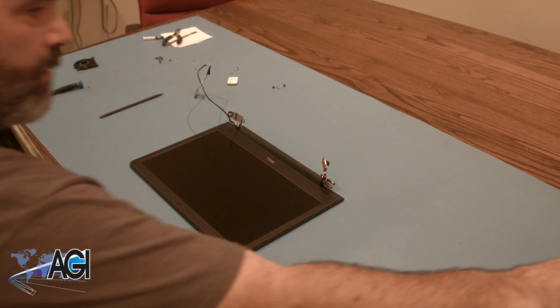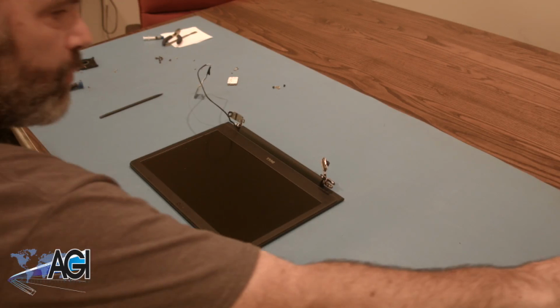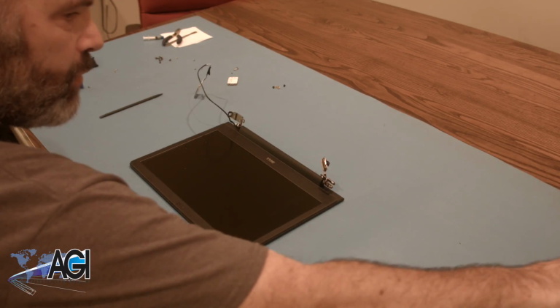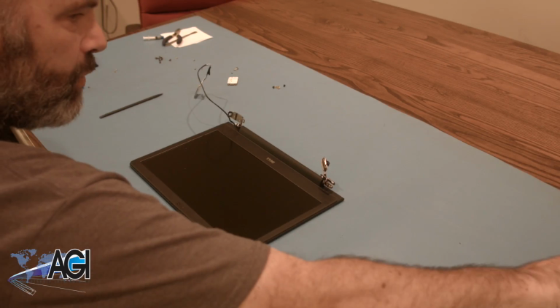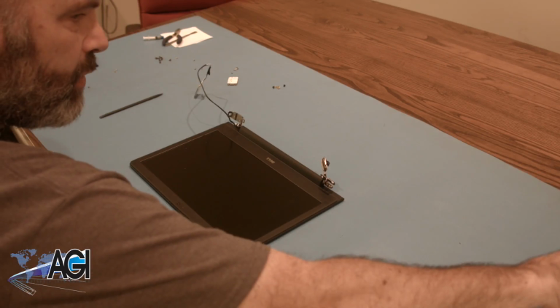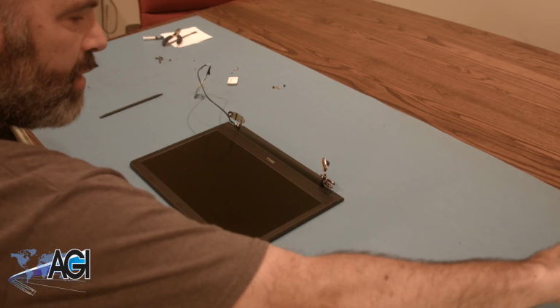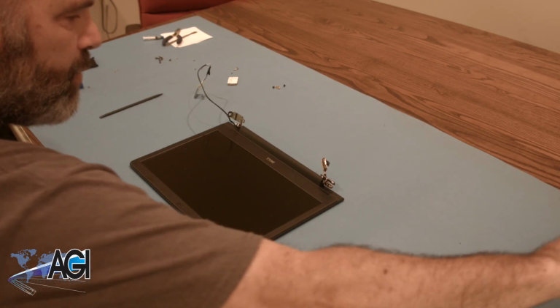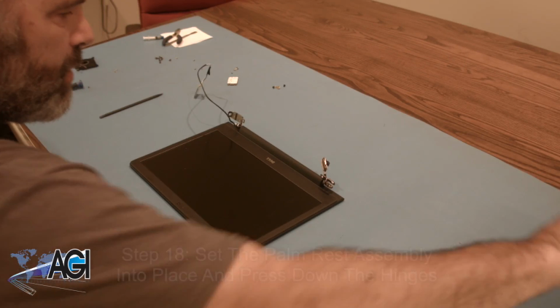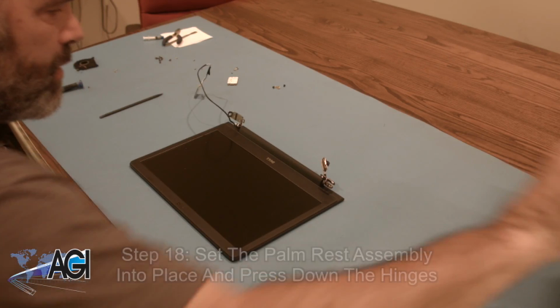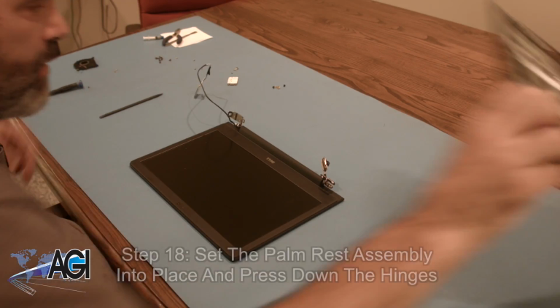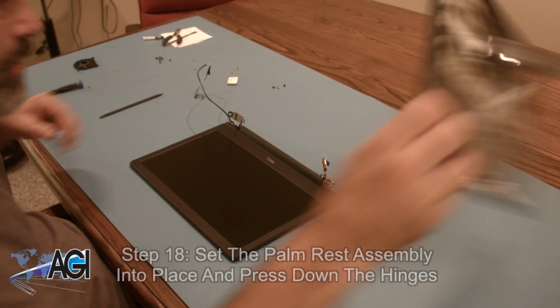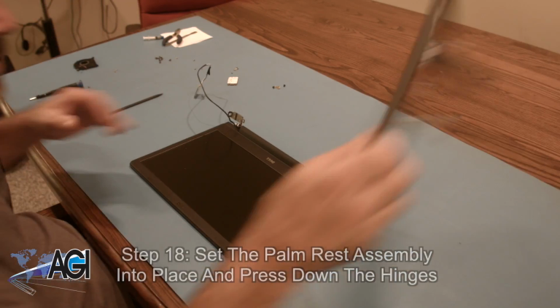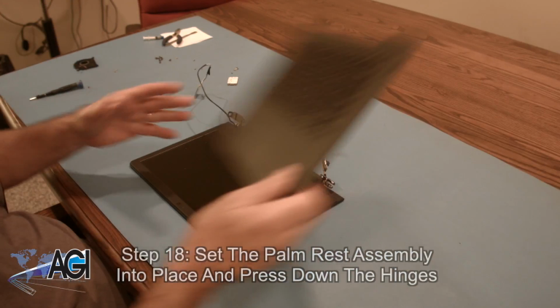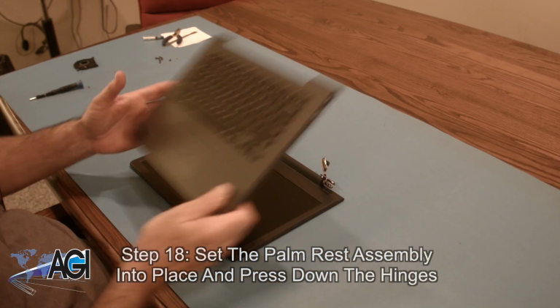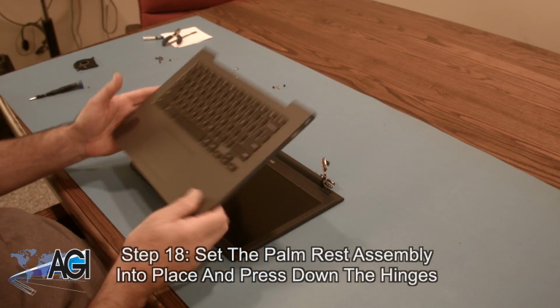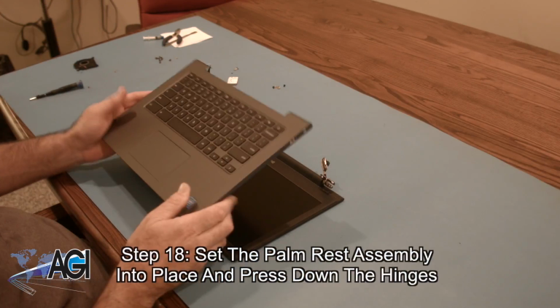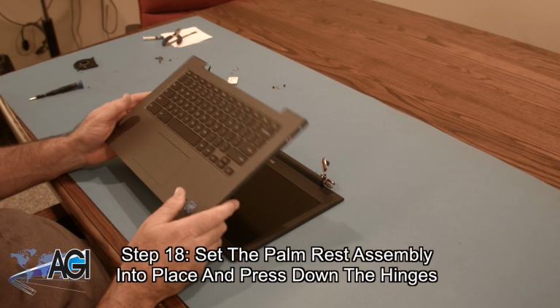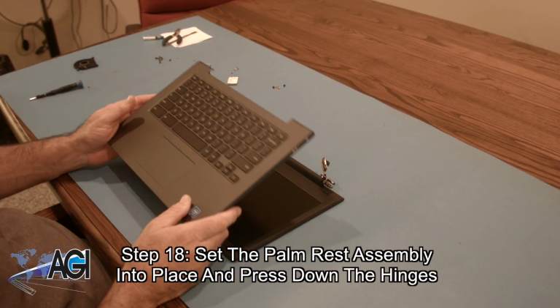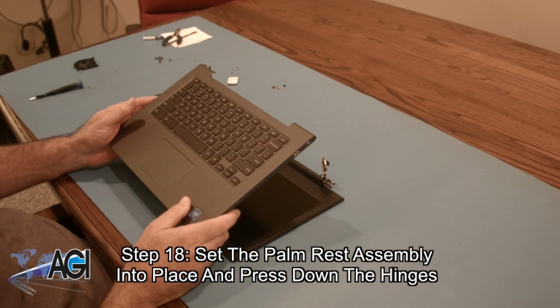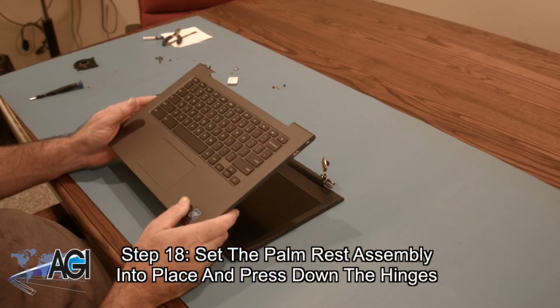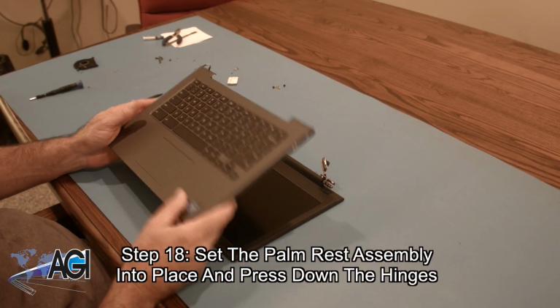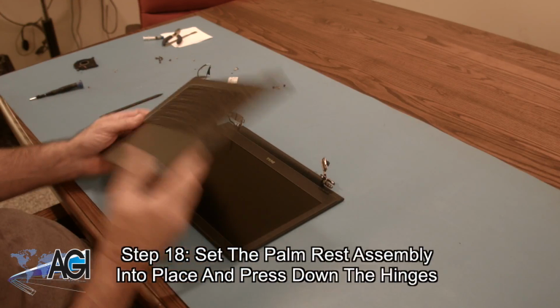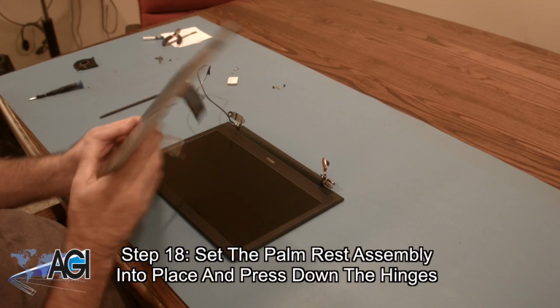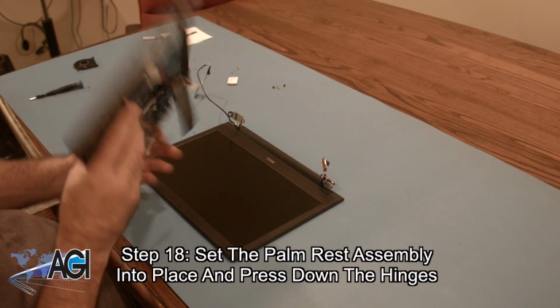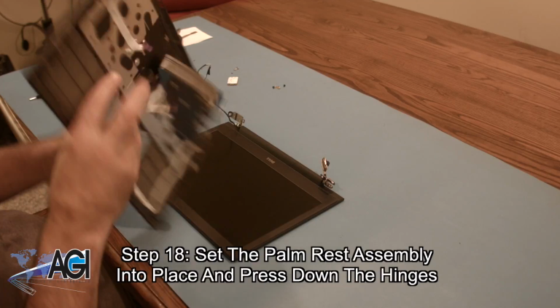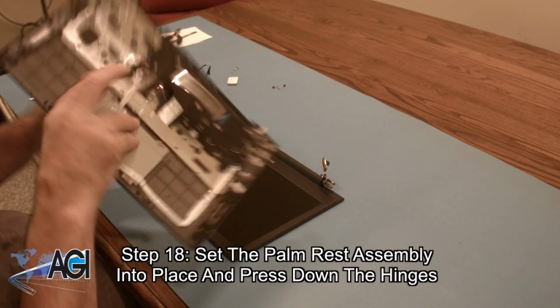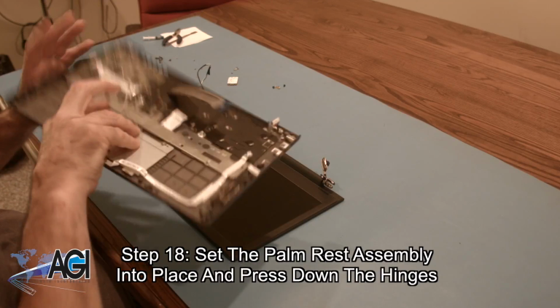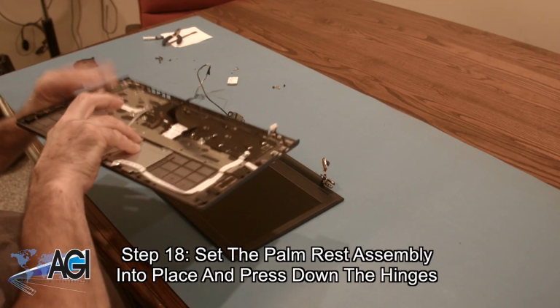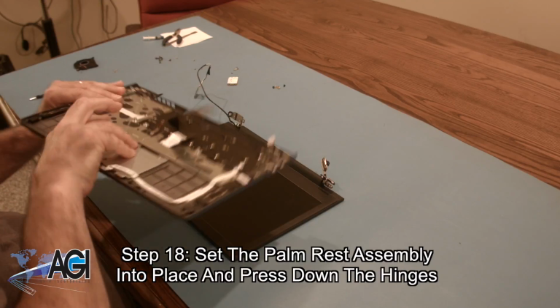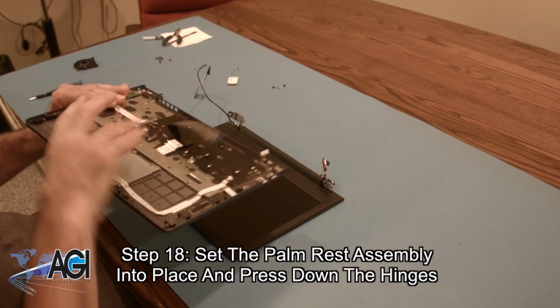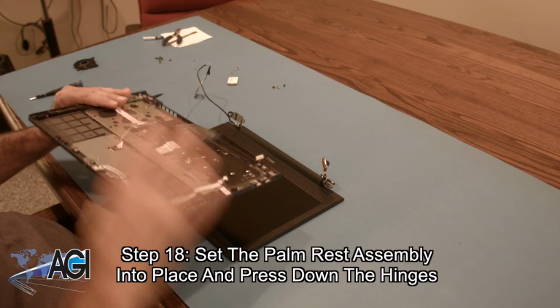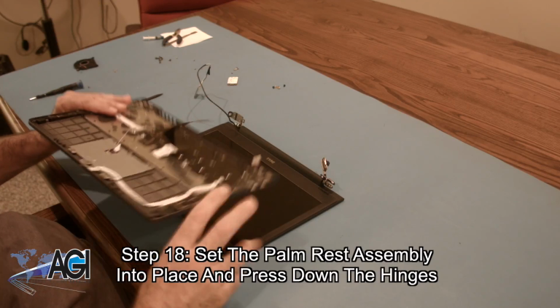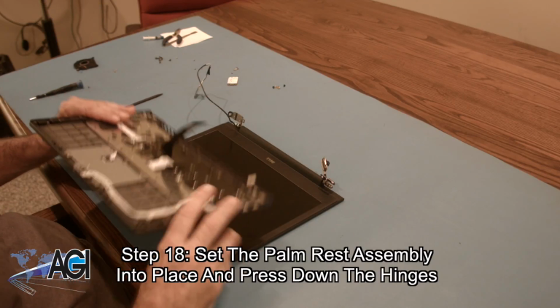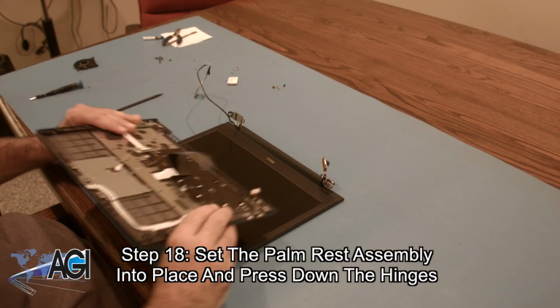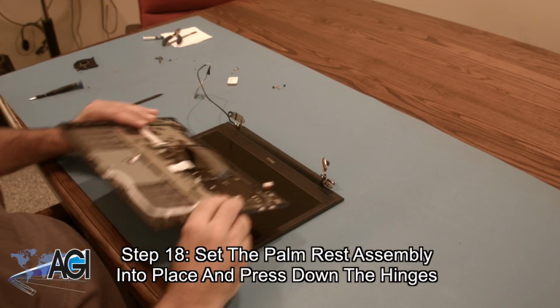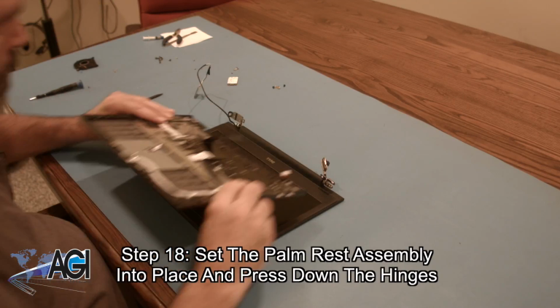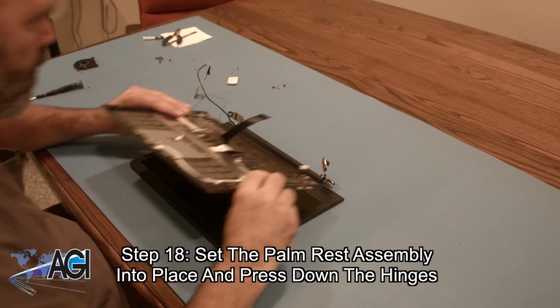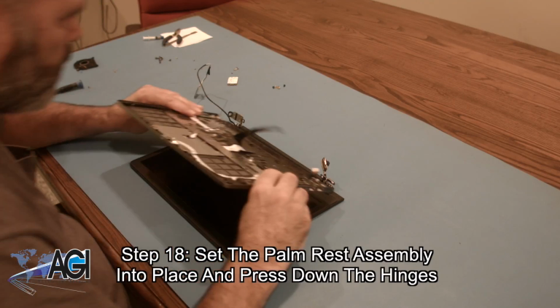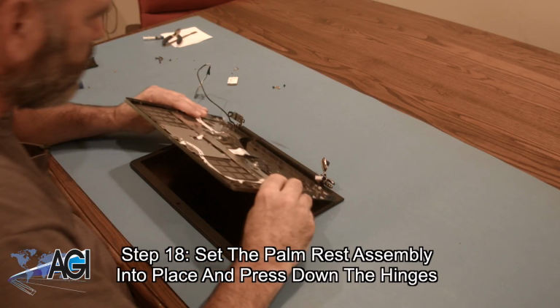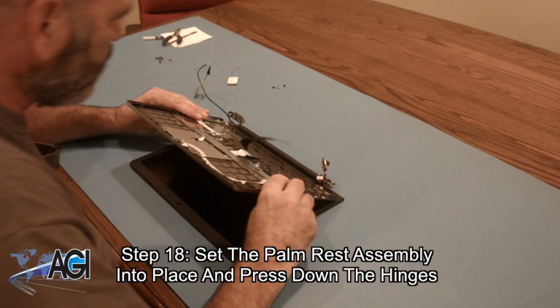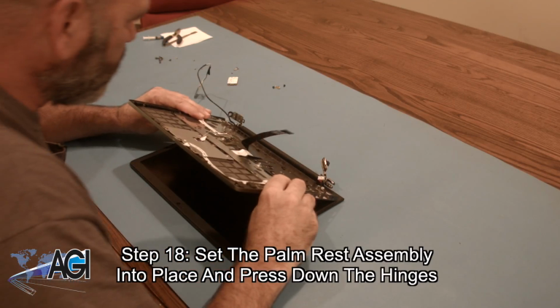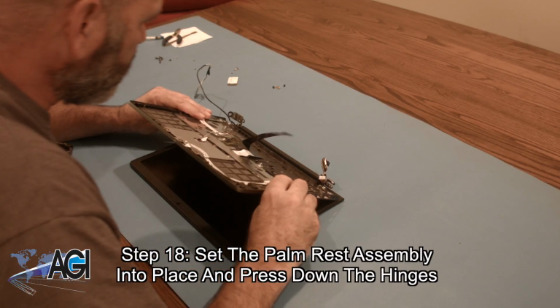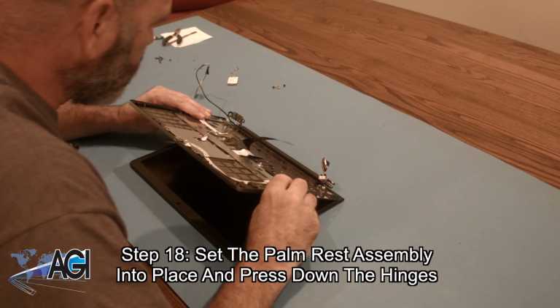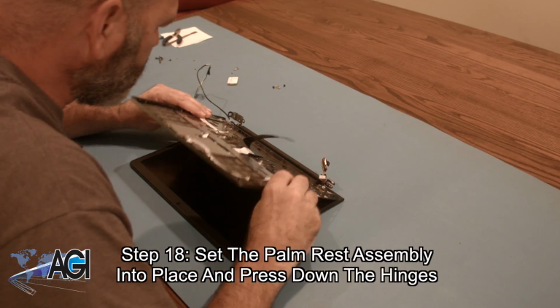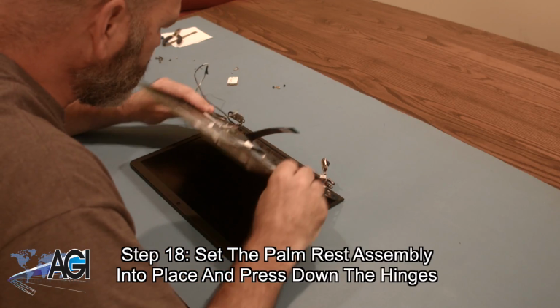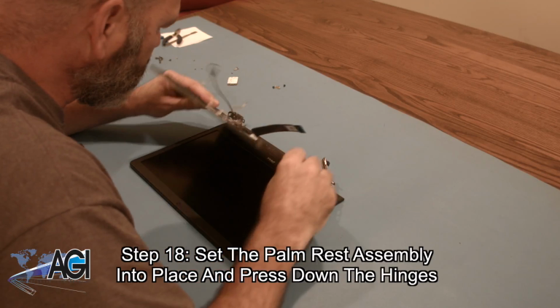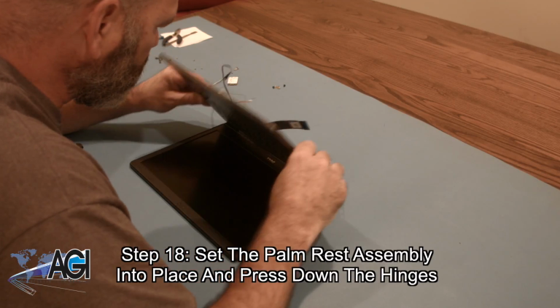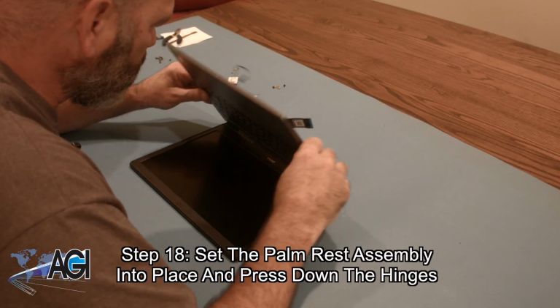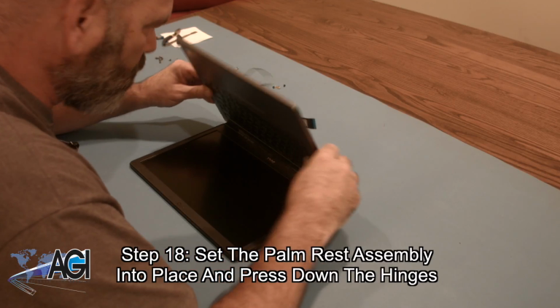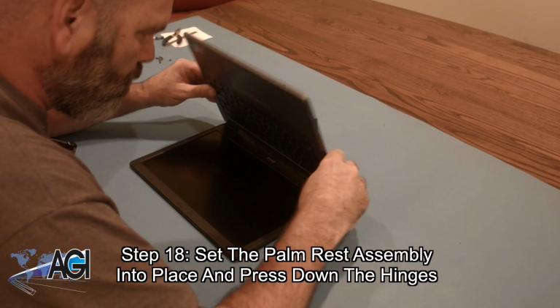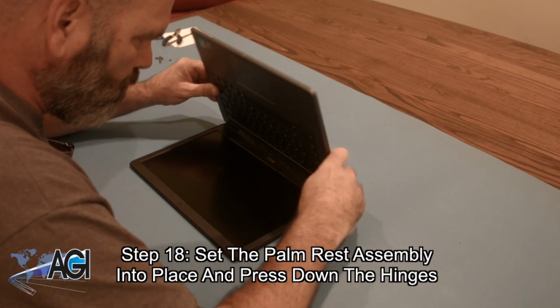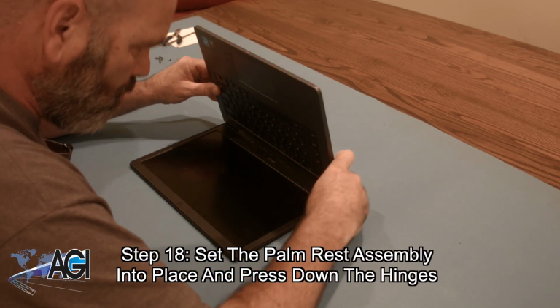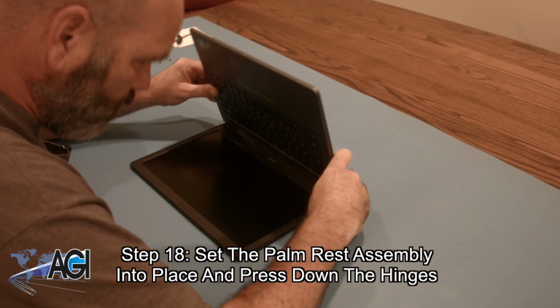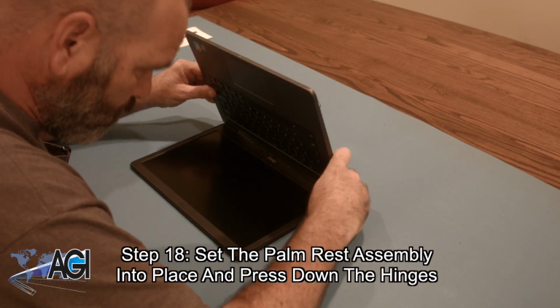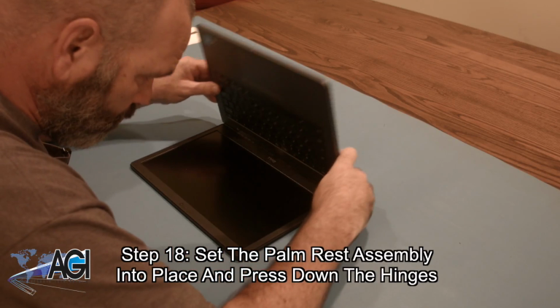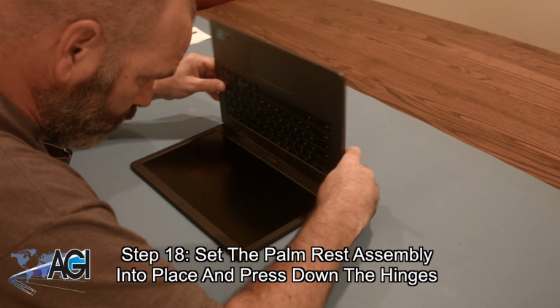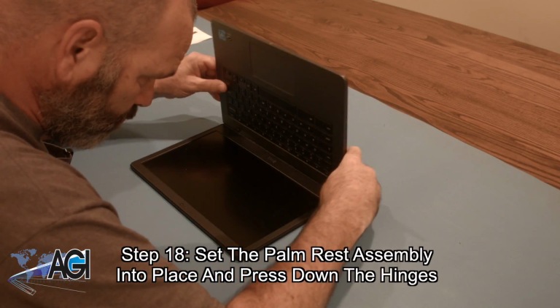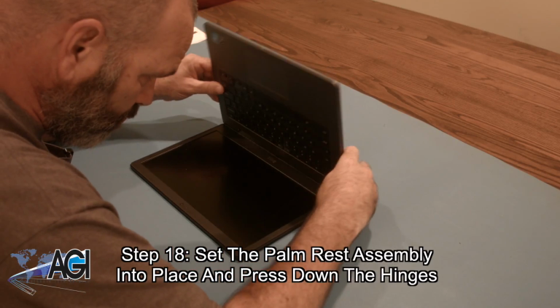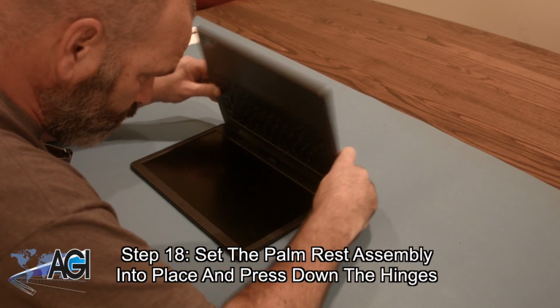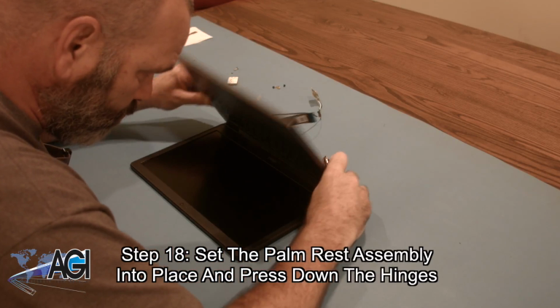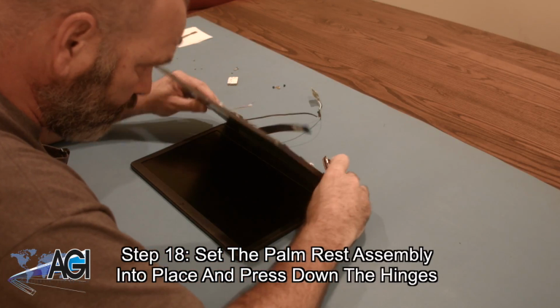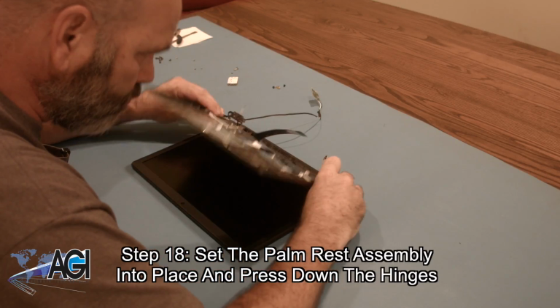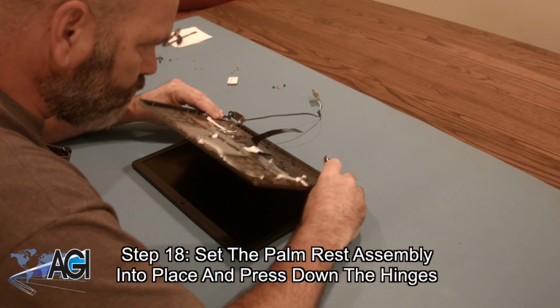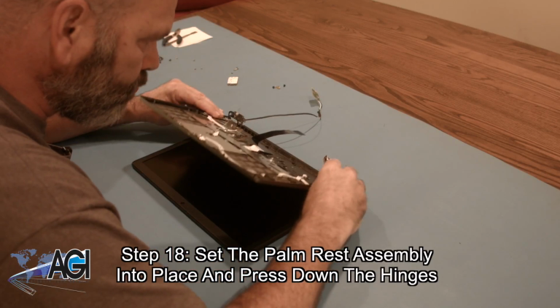The first step in the installation of your replacement palm rest assembly will be to set the palm rest assembly into place and press down the hinges.